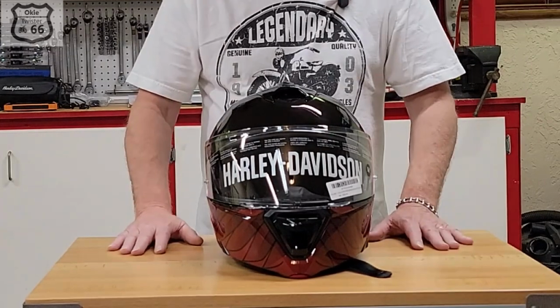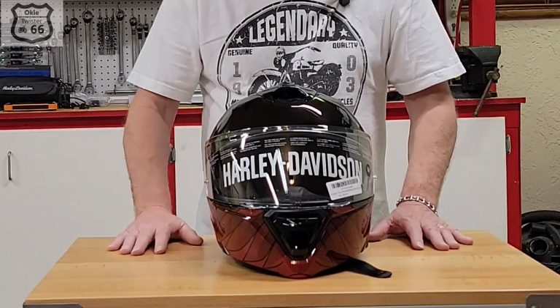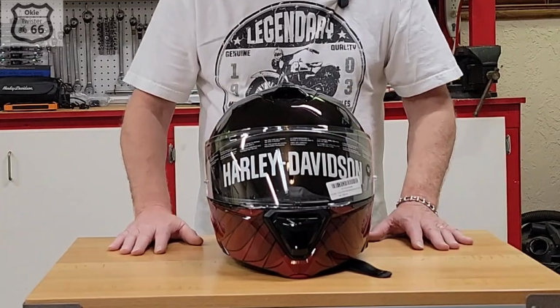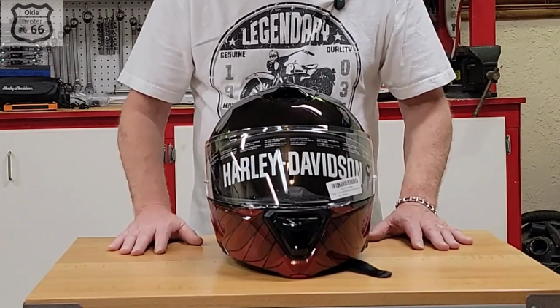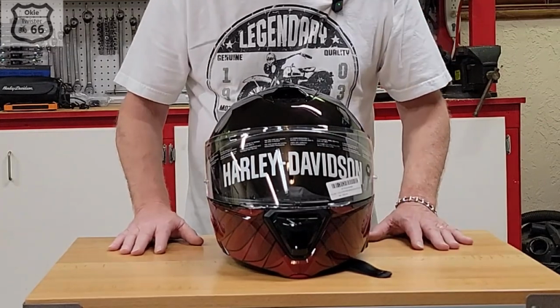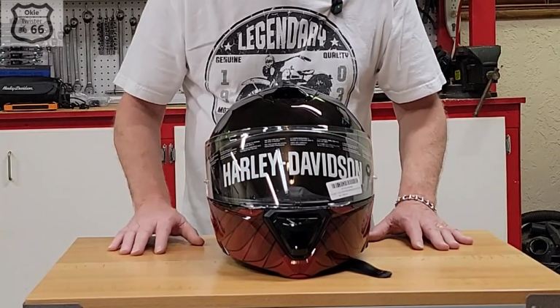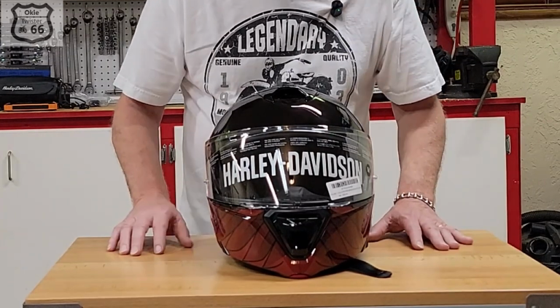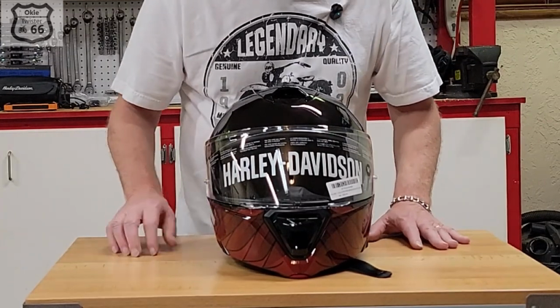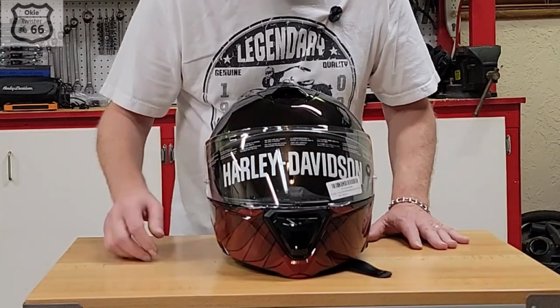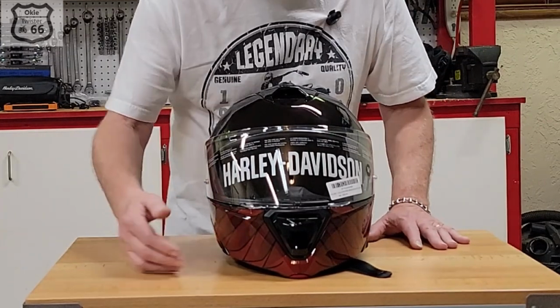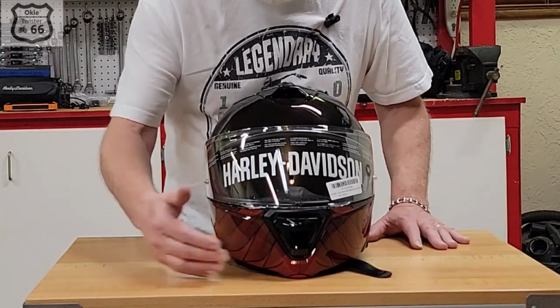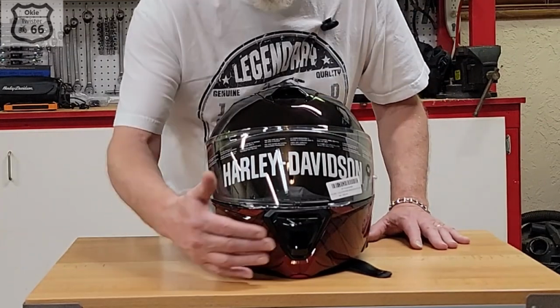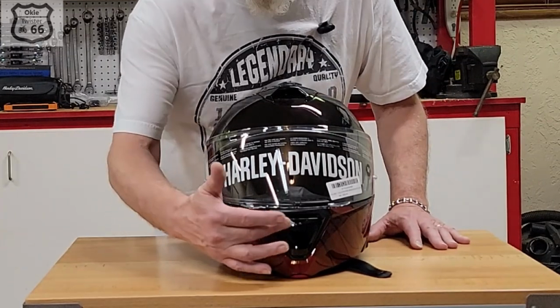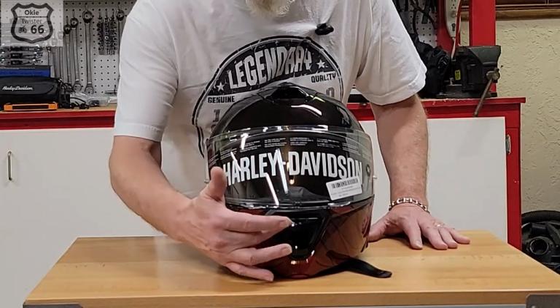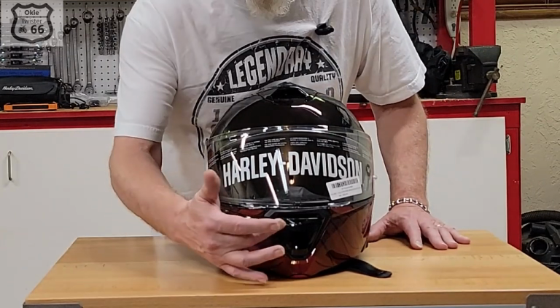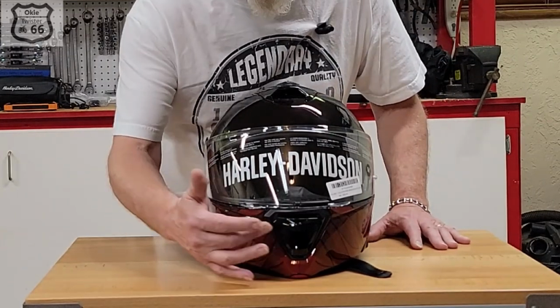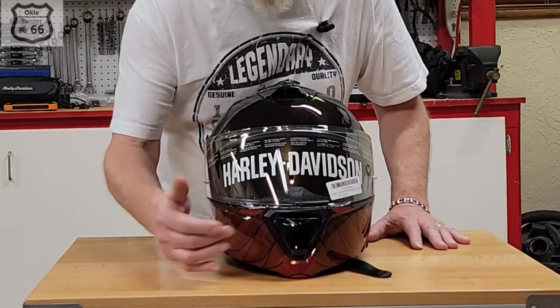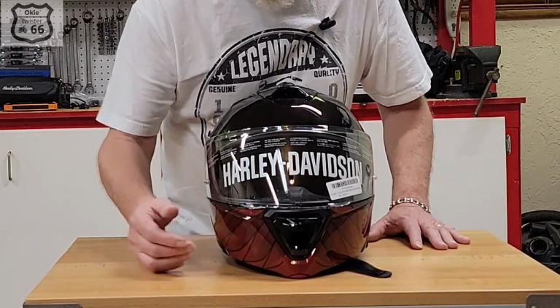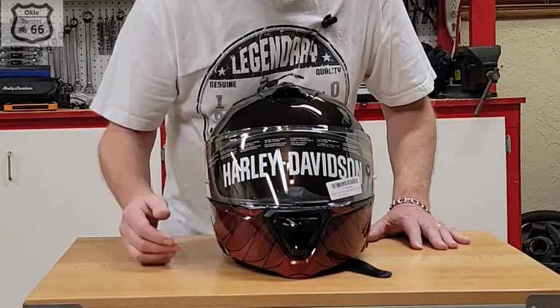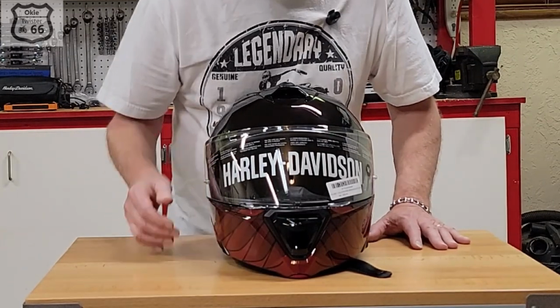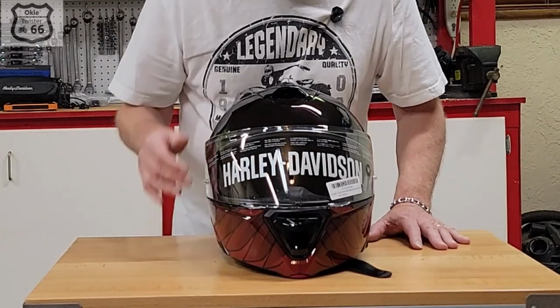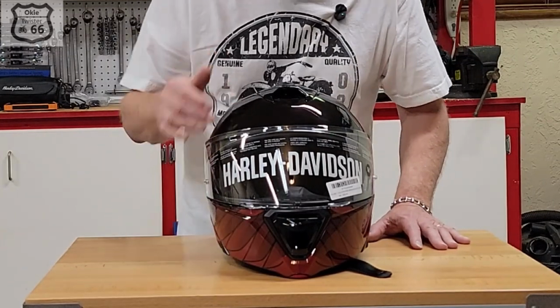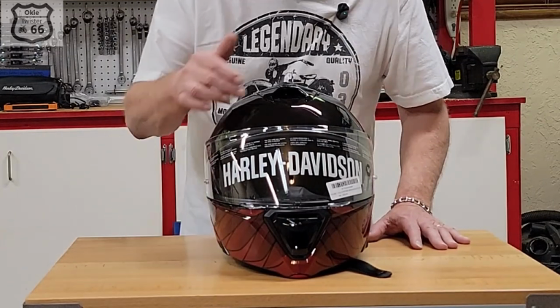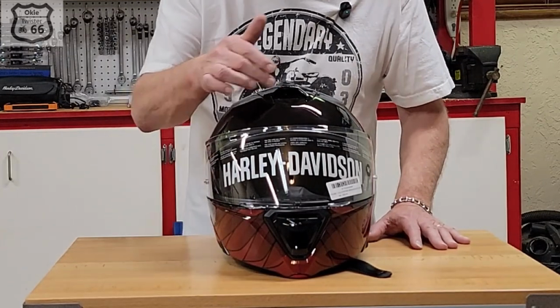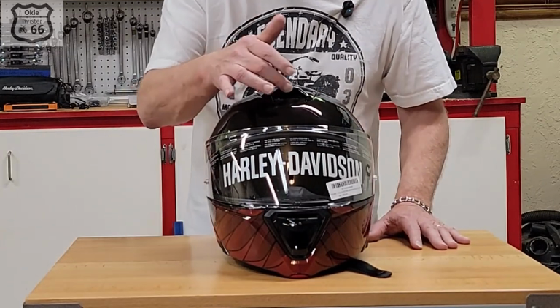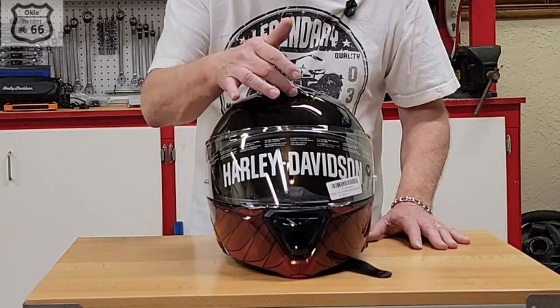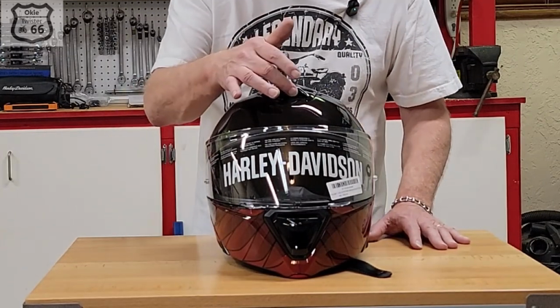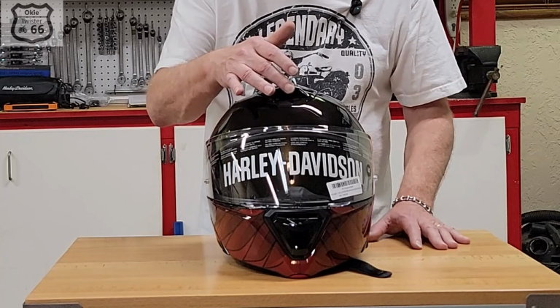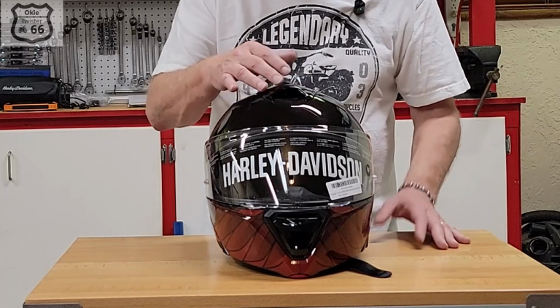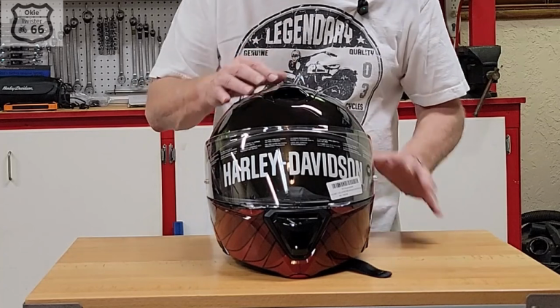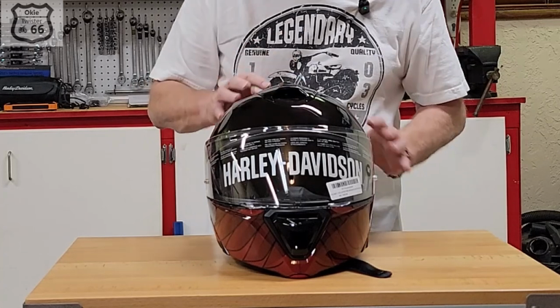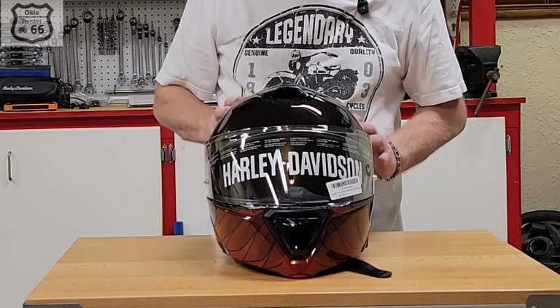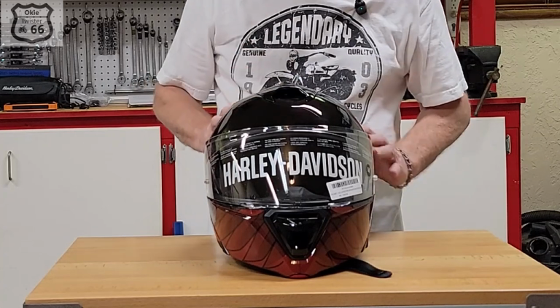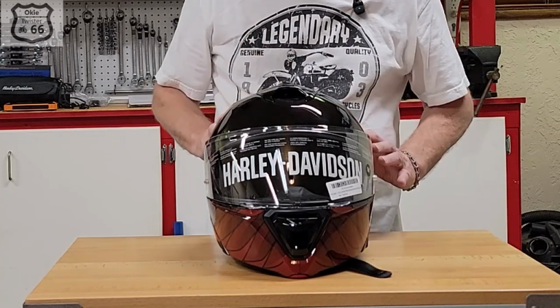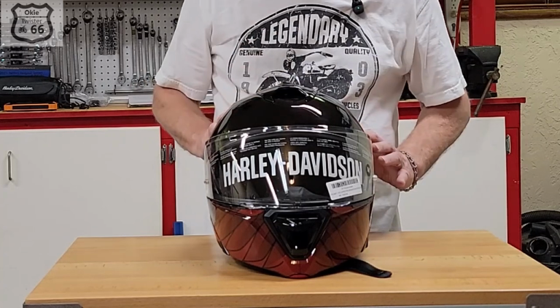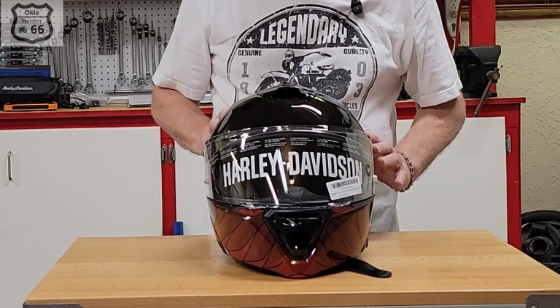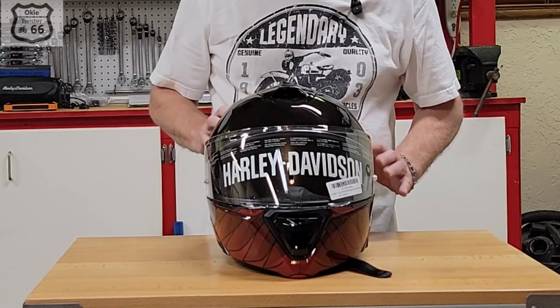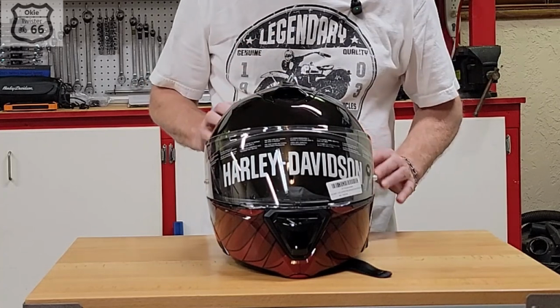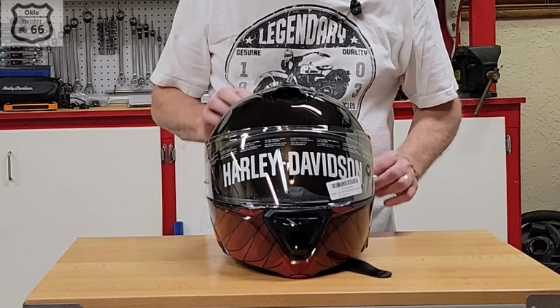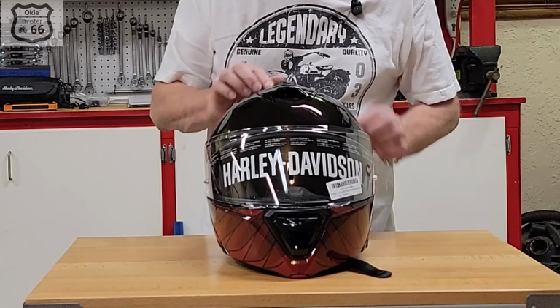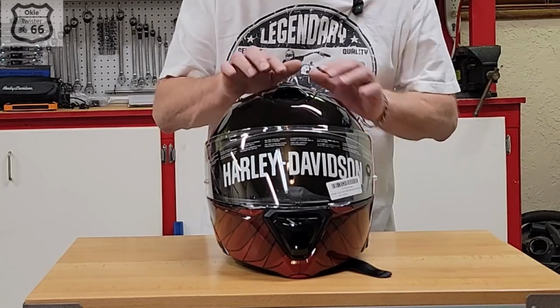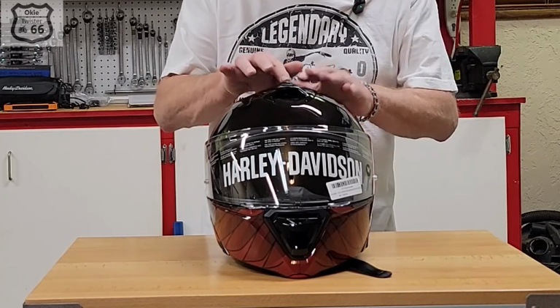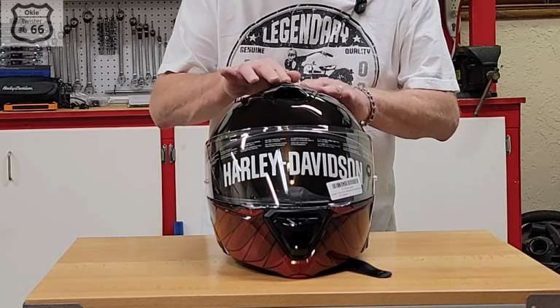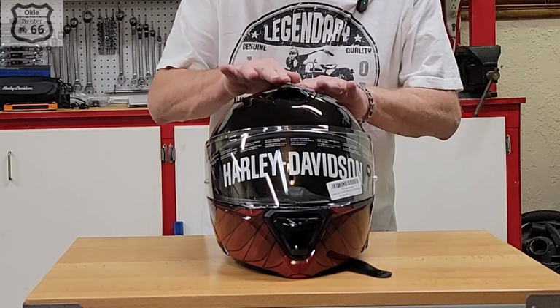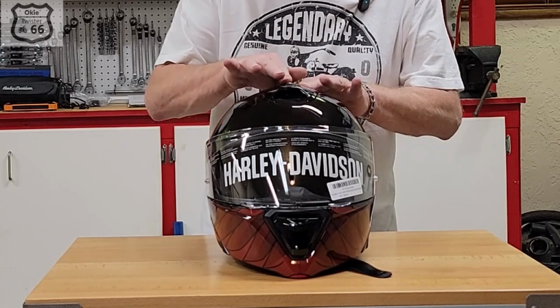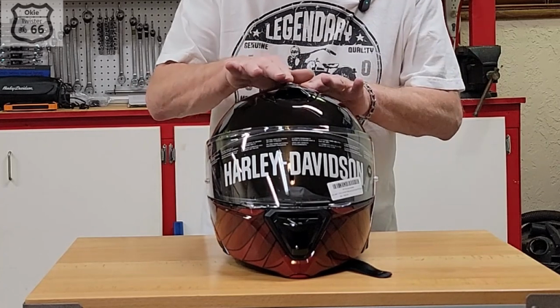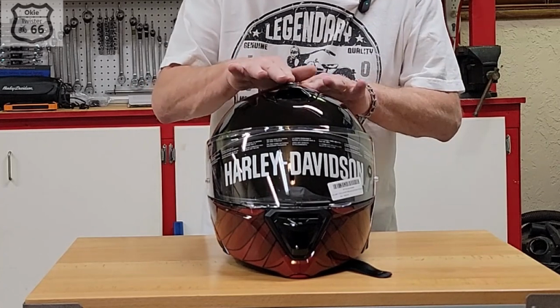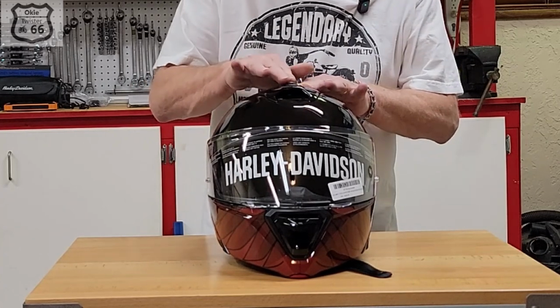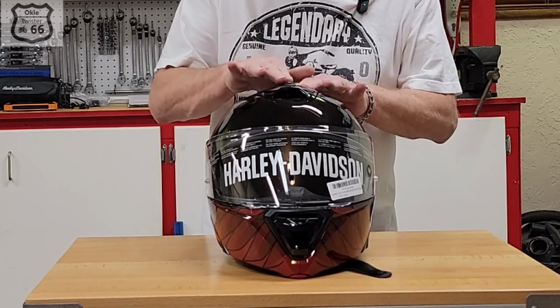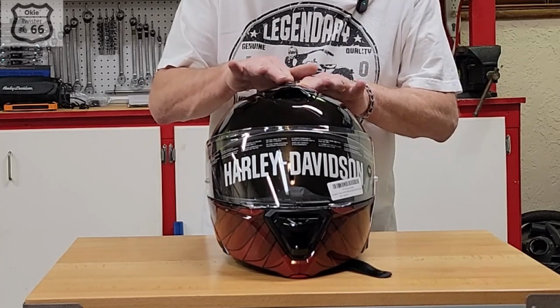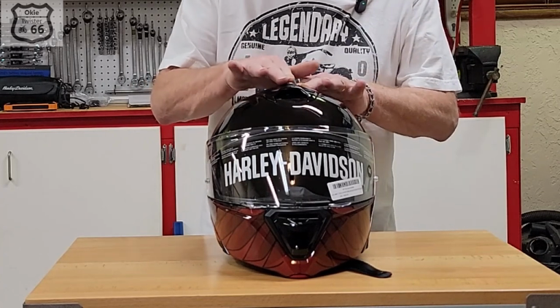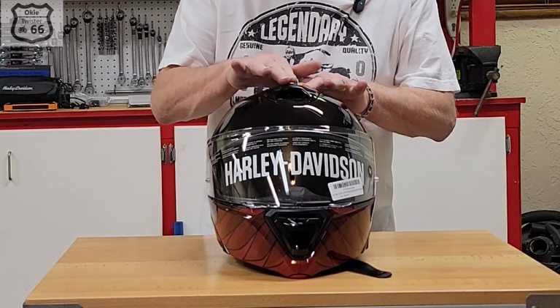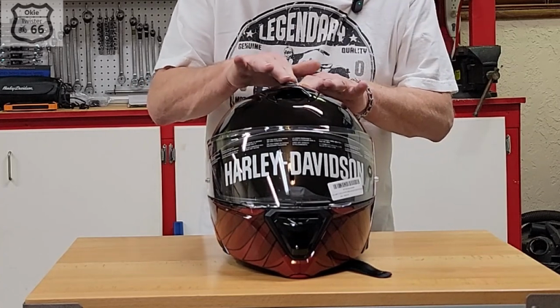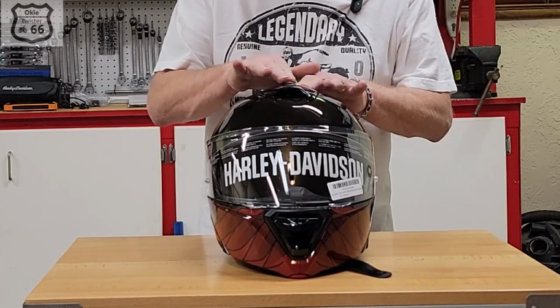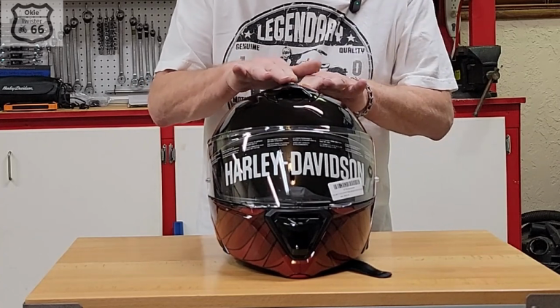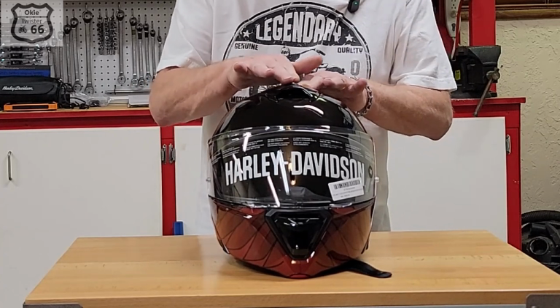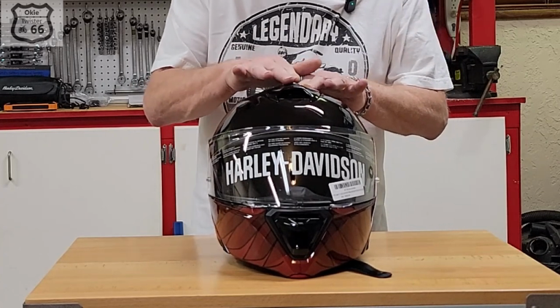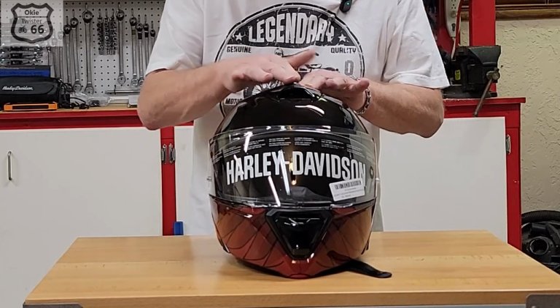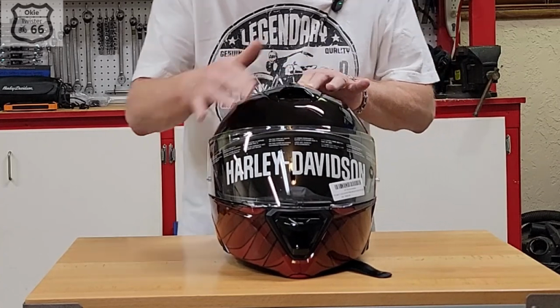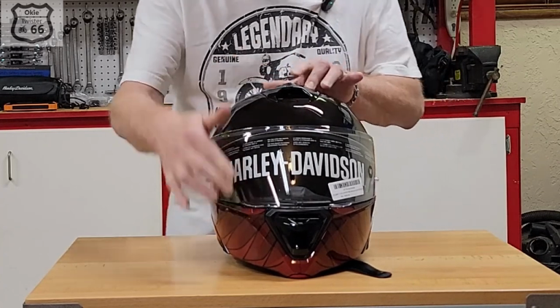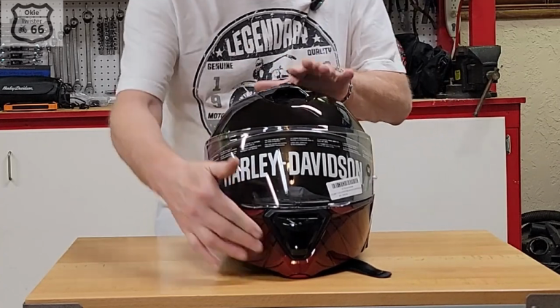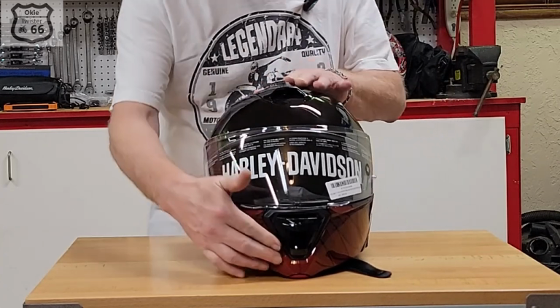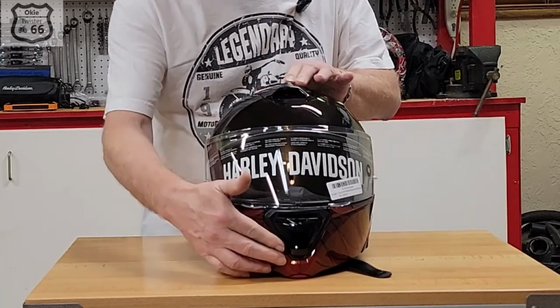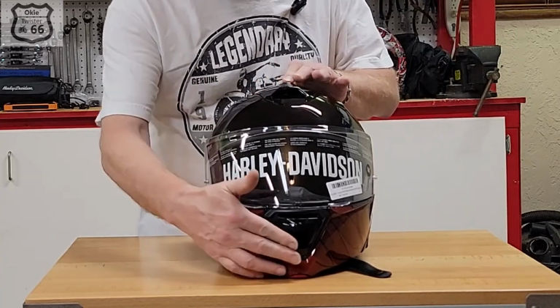It's got two vents — a chin vent and one on top with exhaust out the back. They're easy to open and shut.